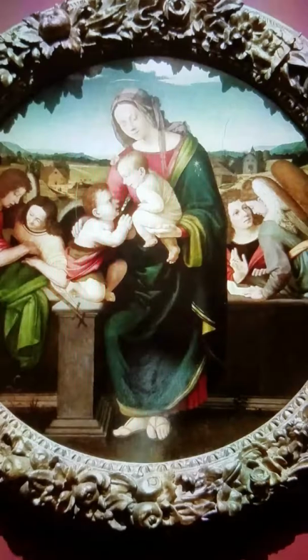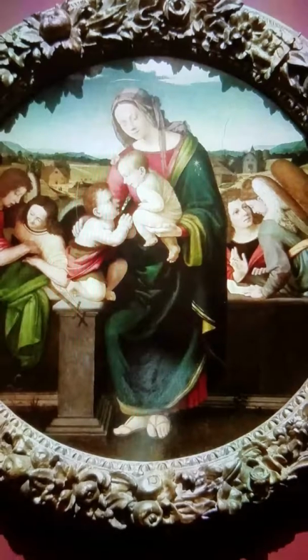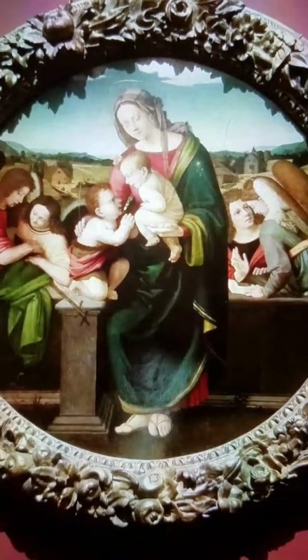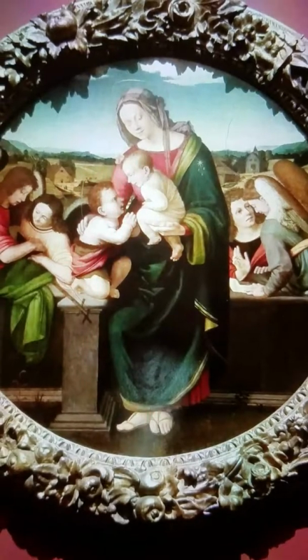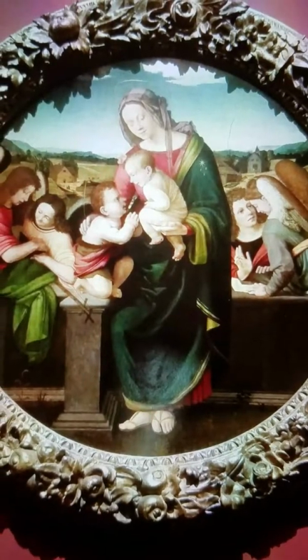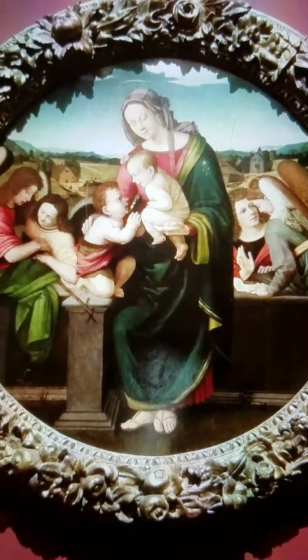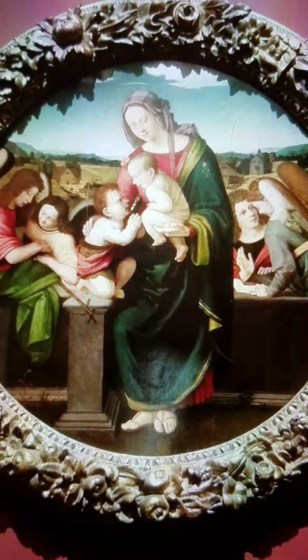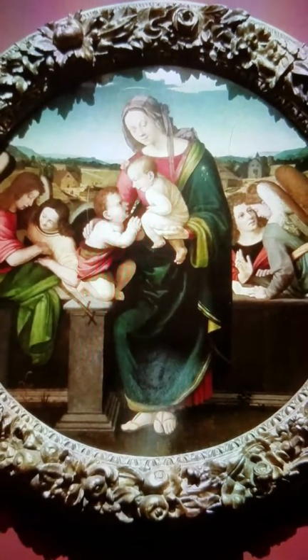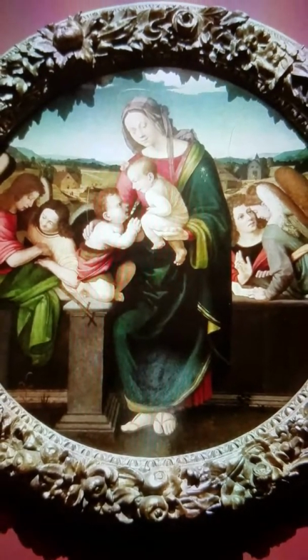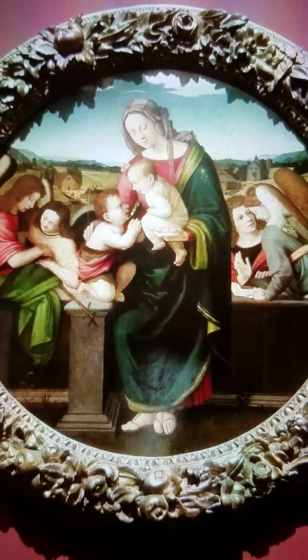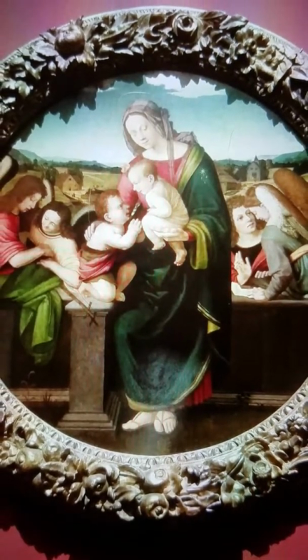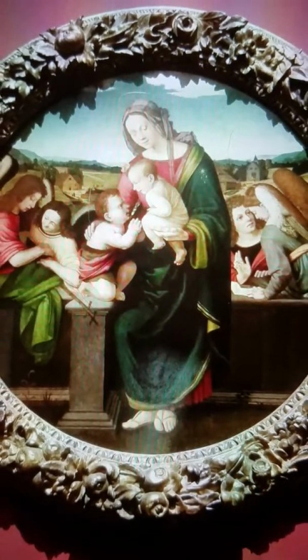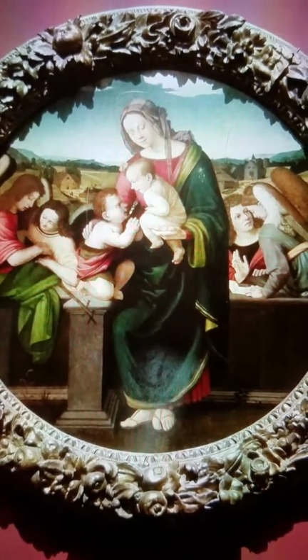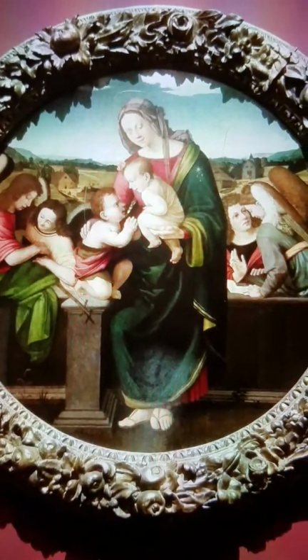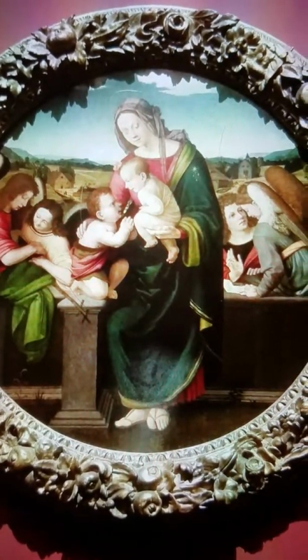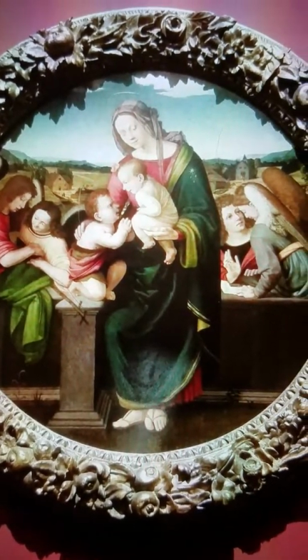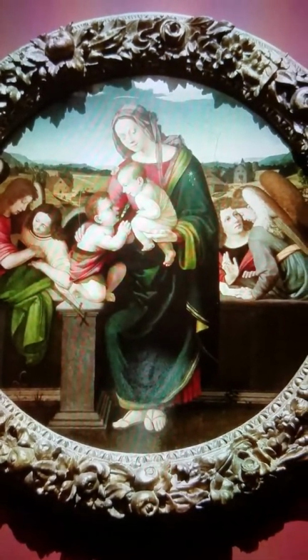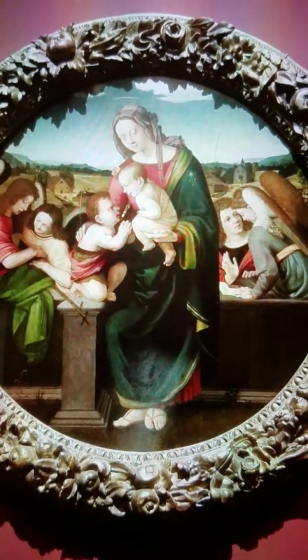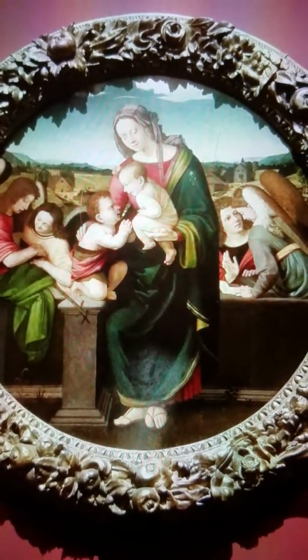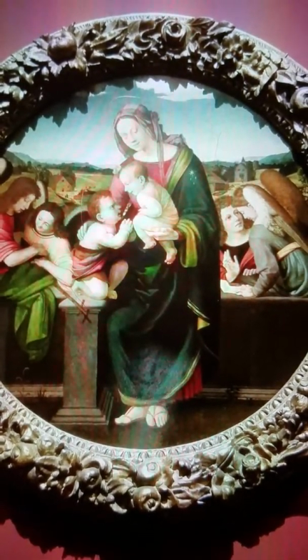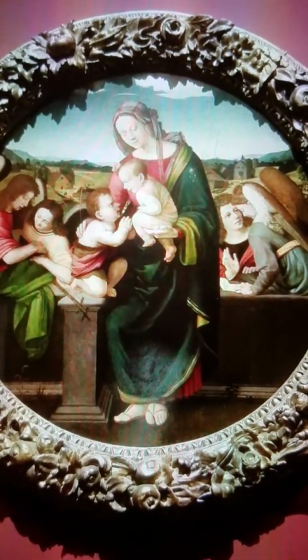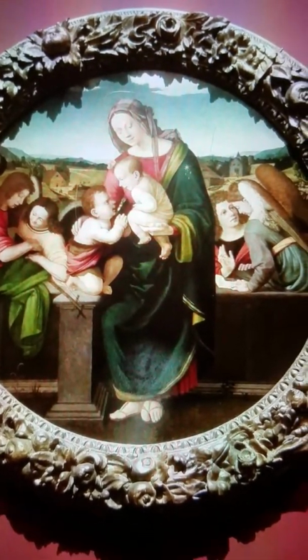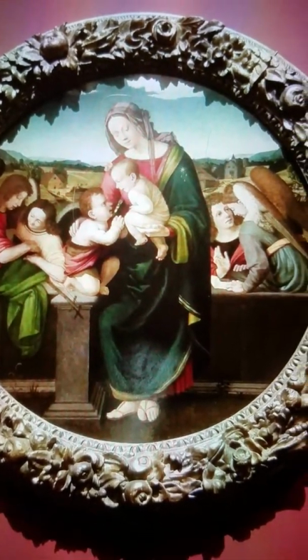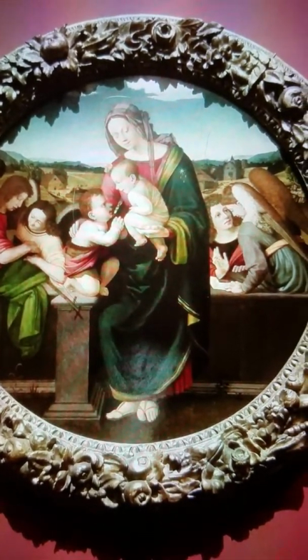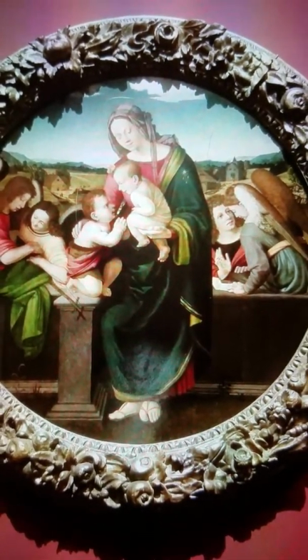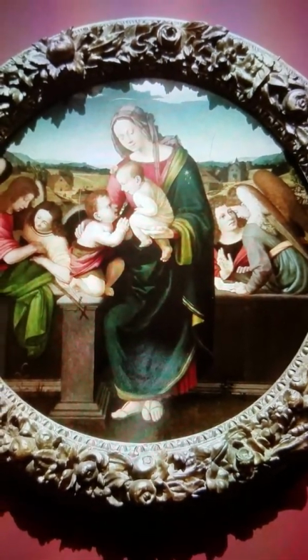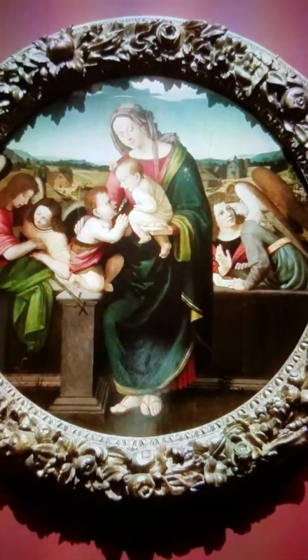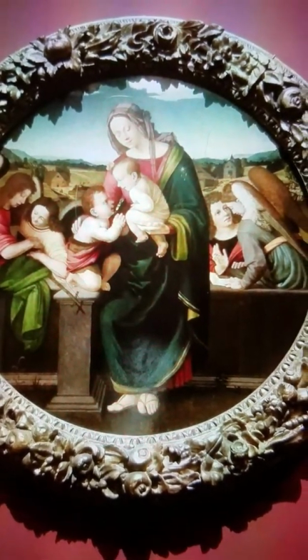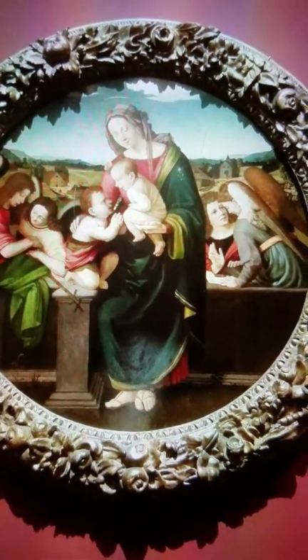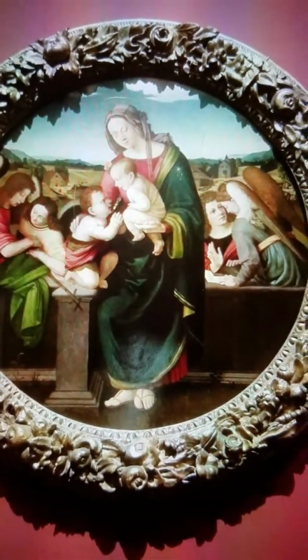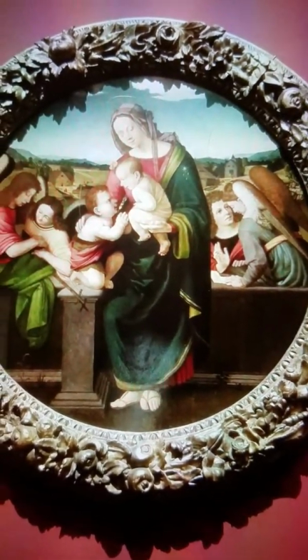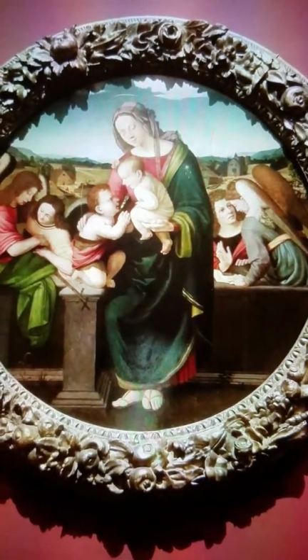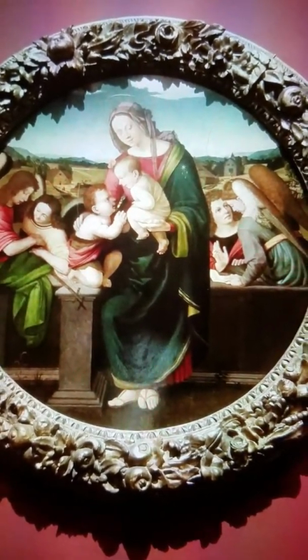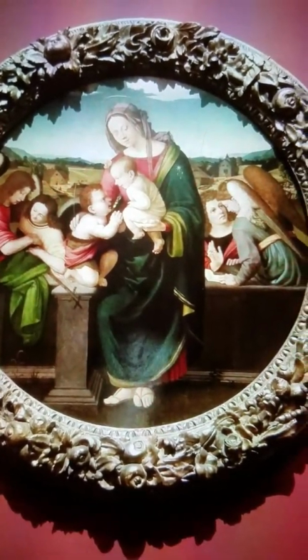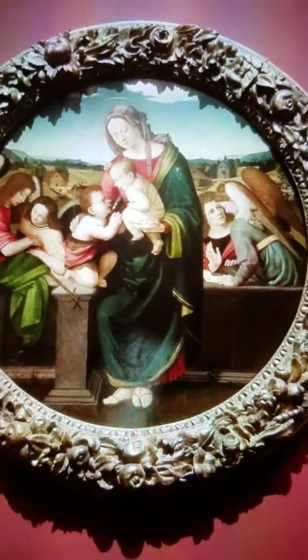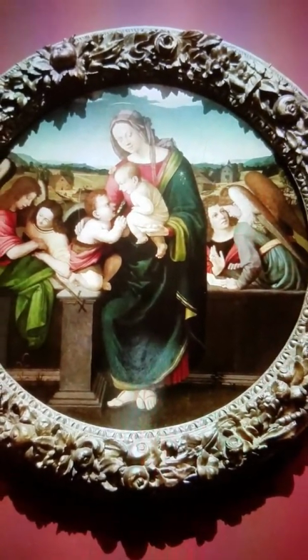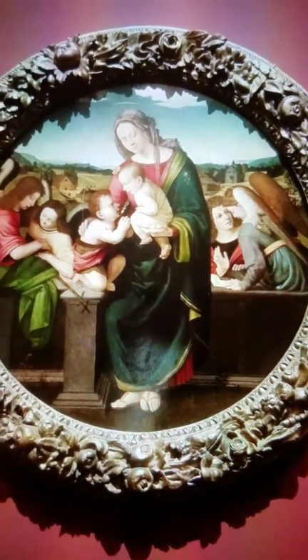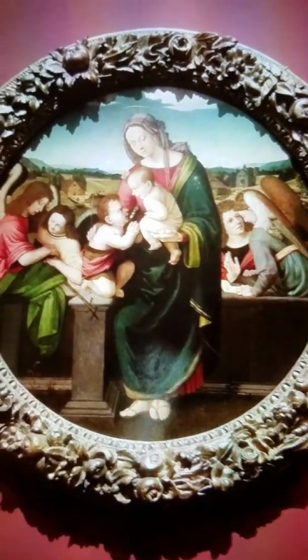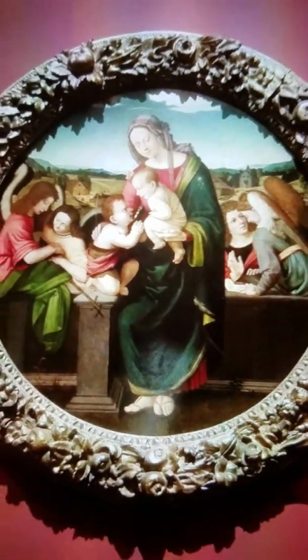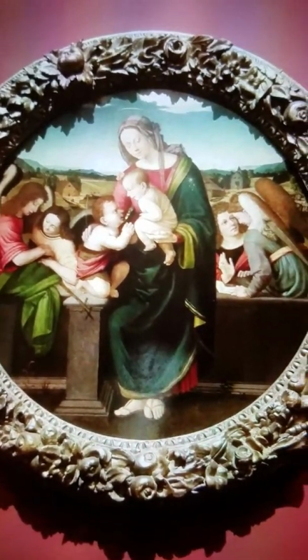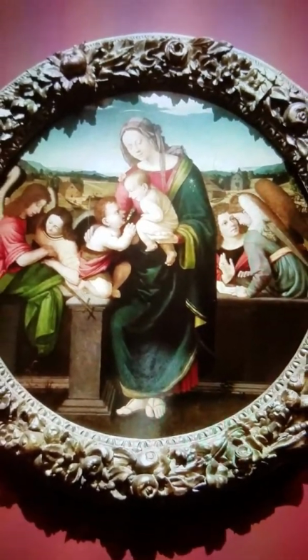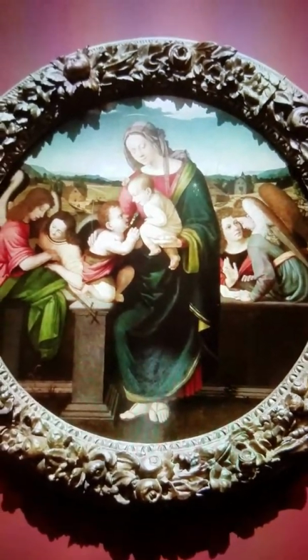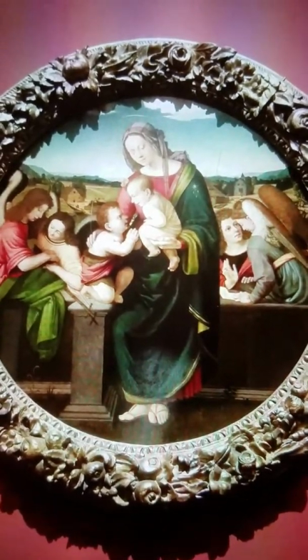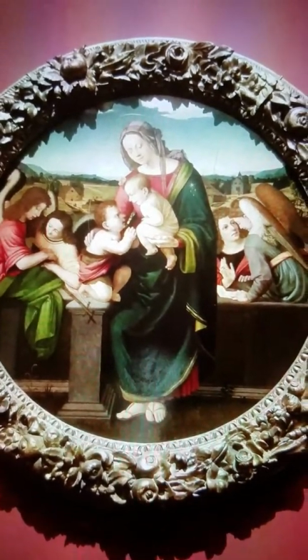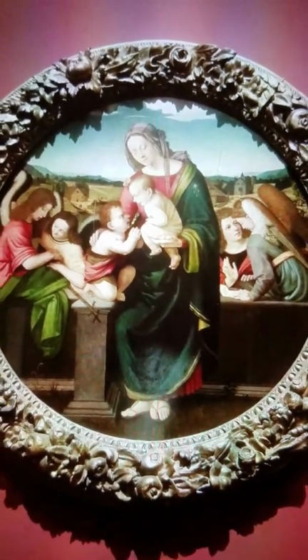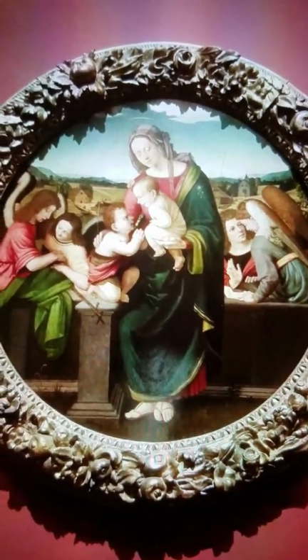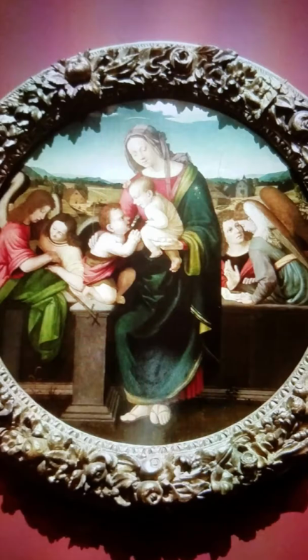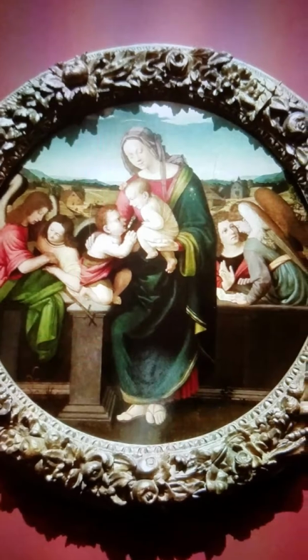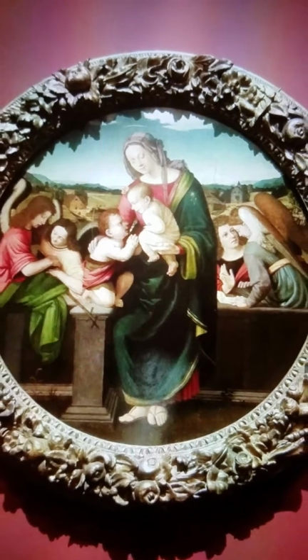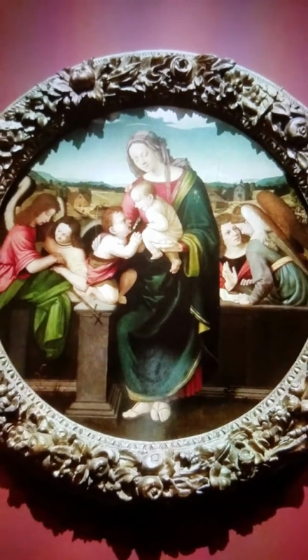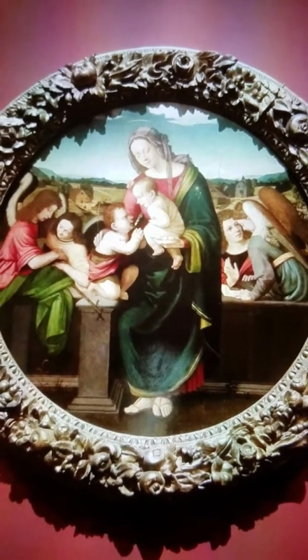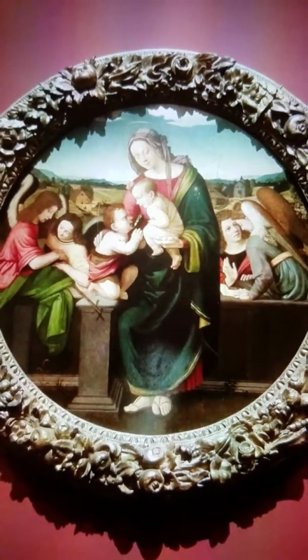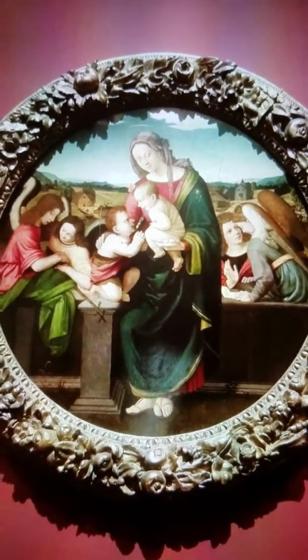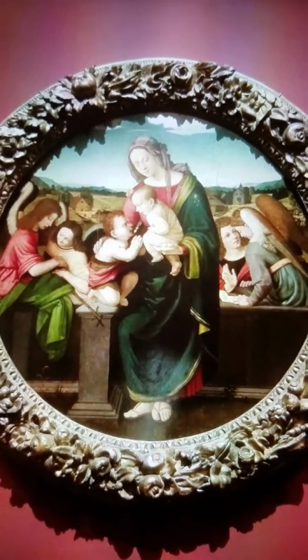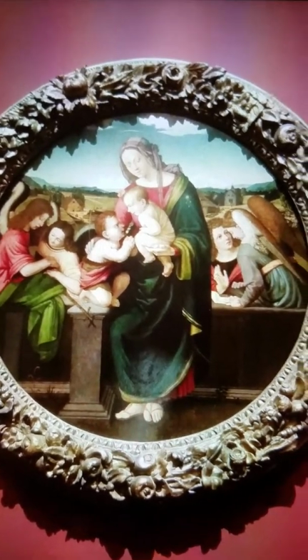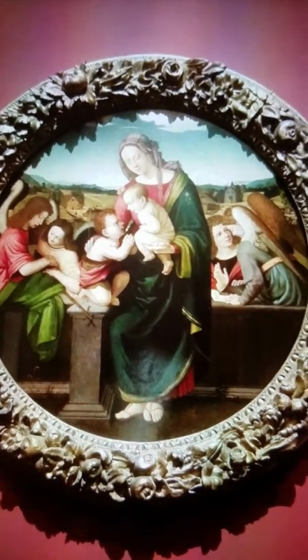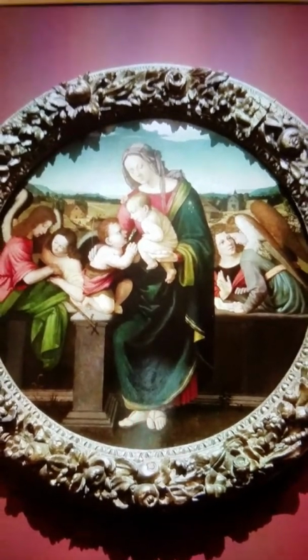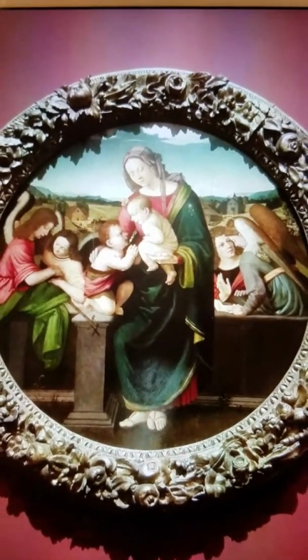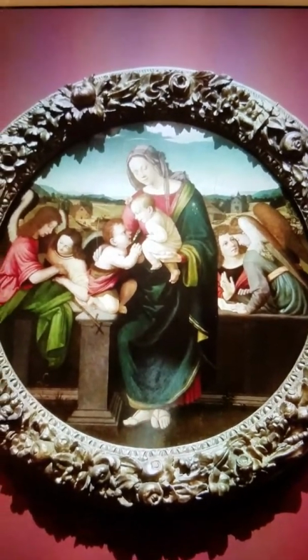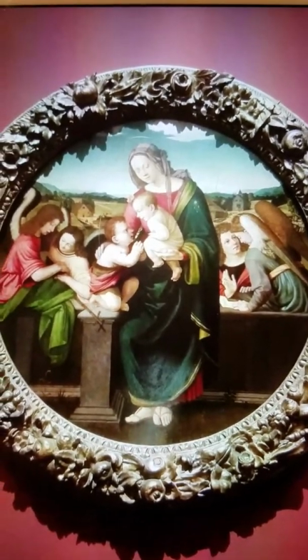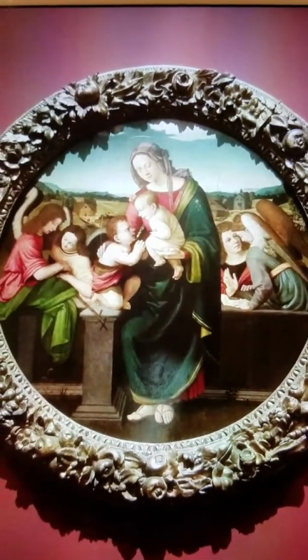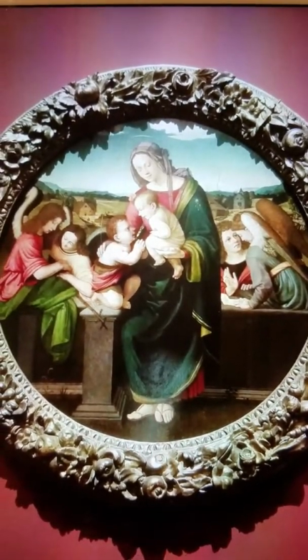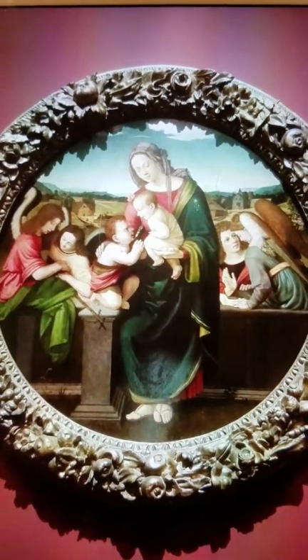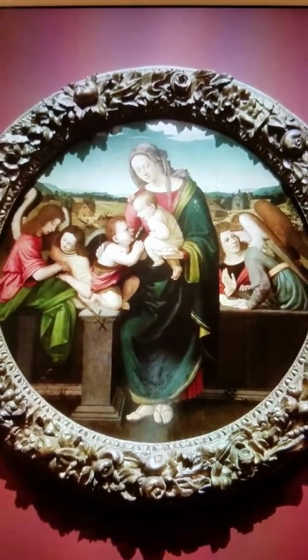I came across this painting at the San Diego Museum of Art in Balboa Park and I just fell in love with the vibrant colors and how thick they were.